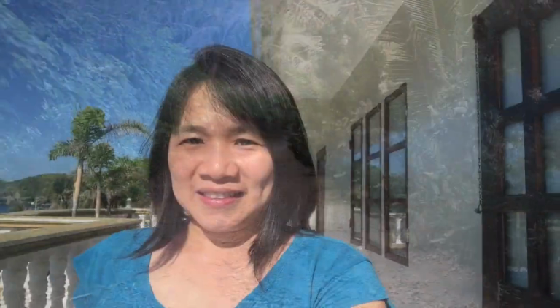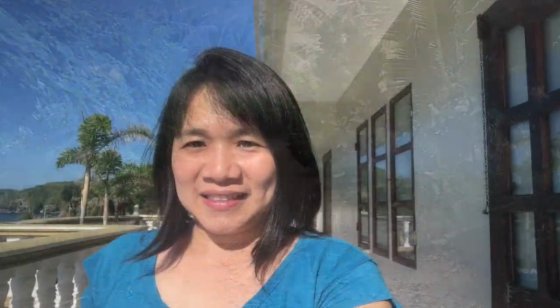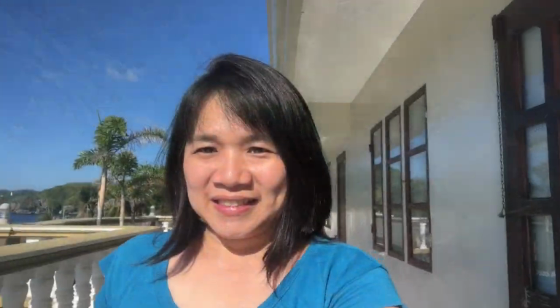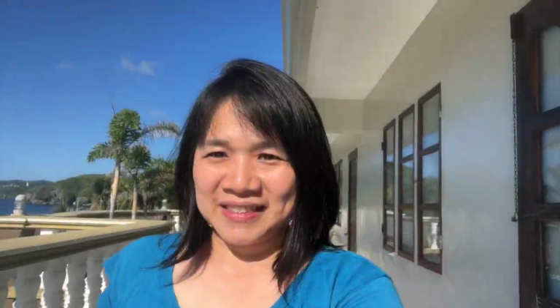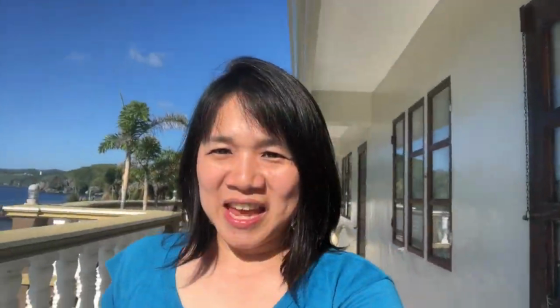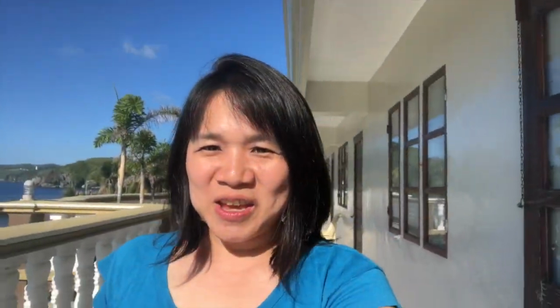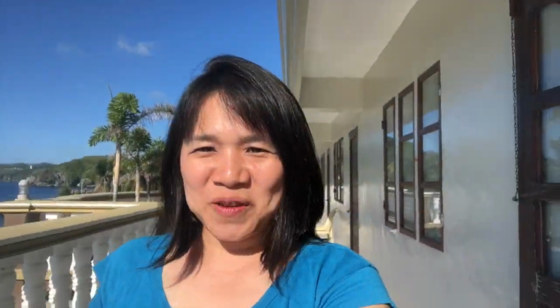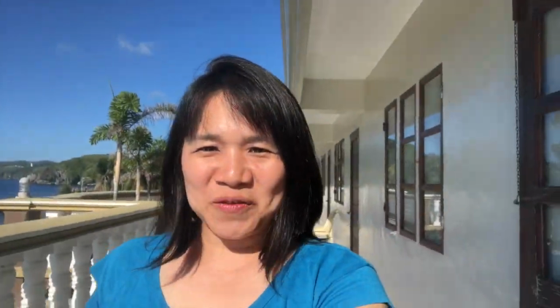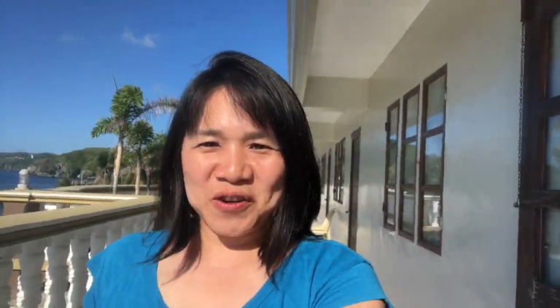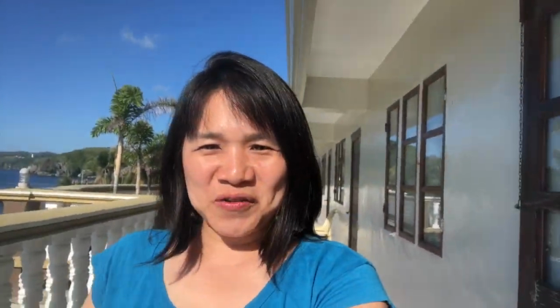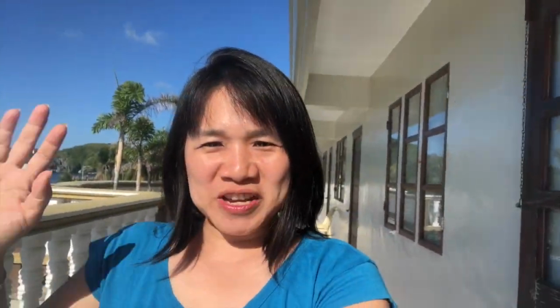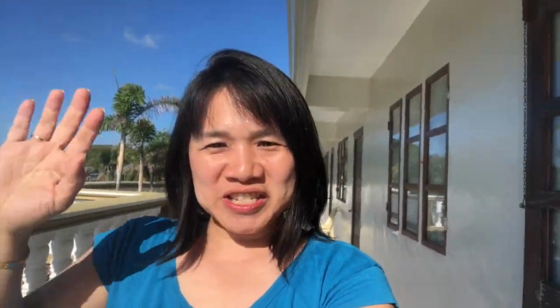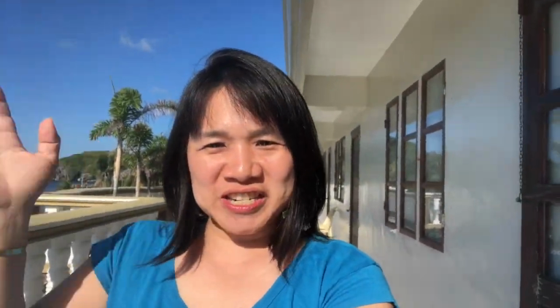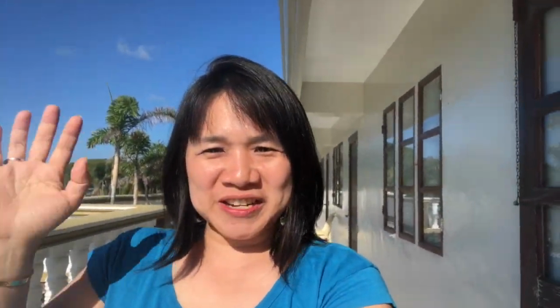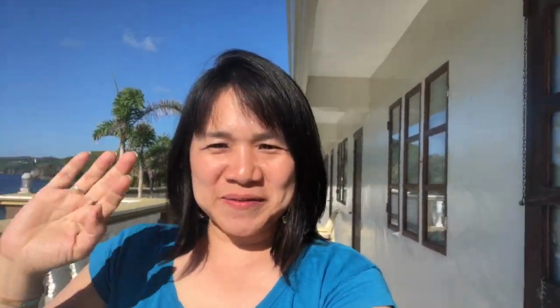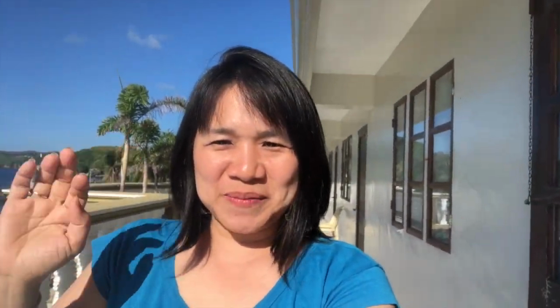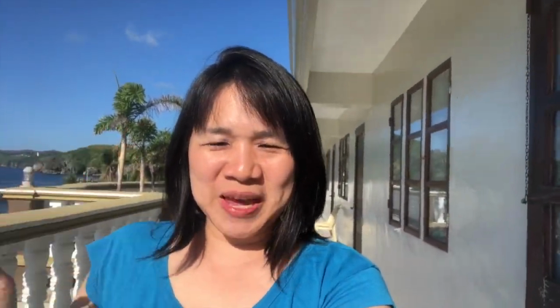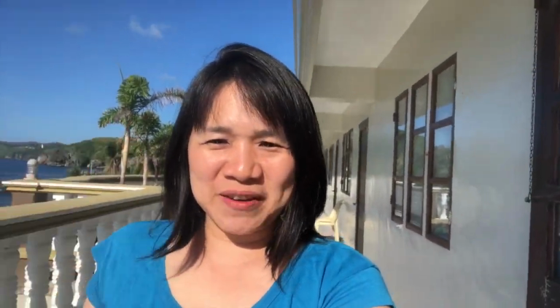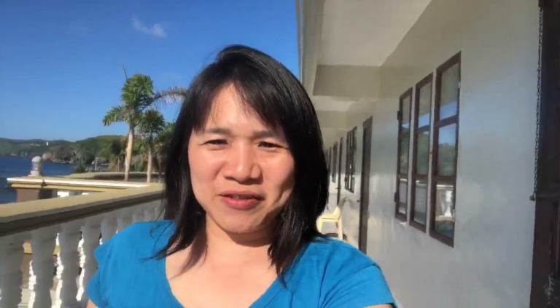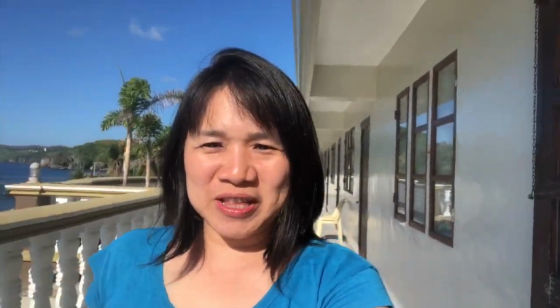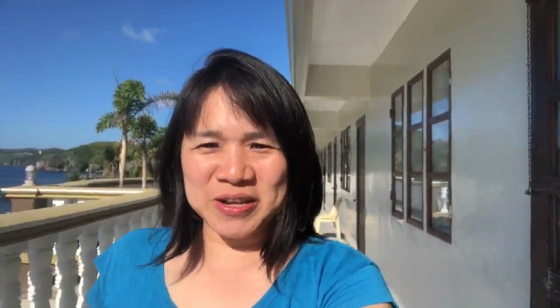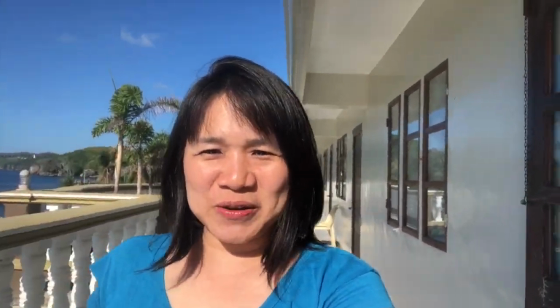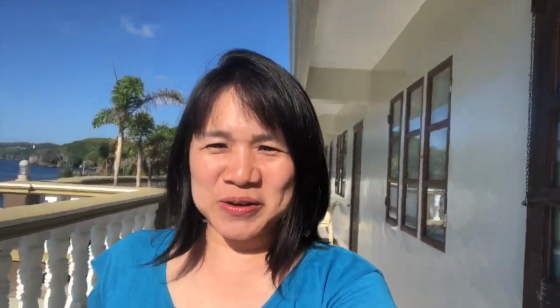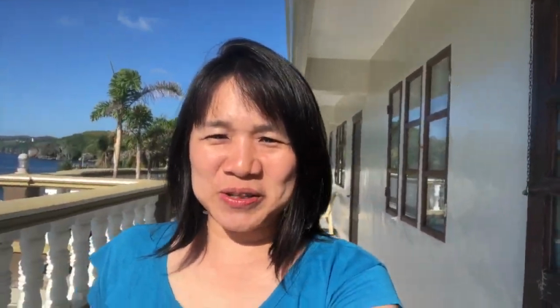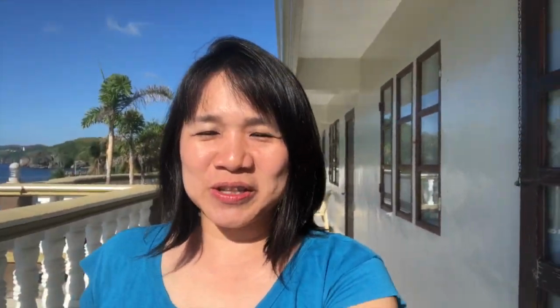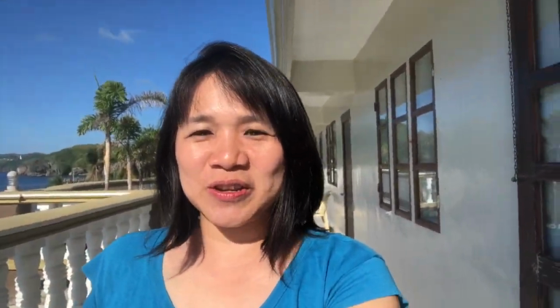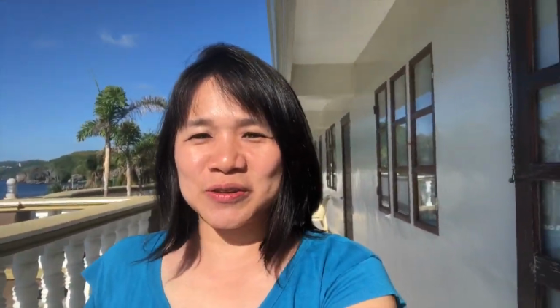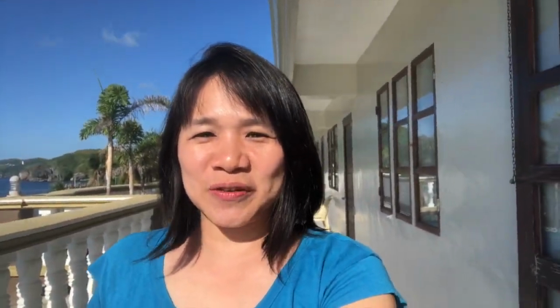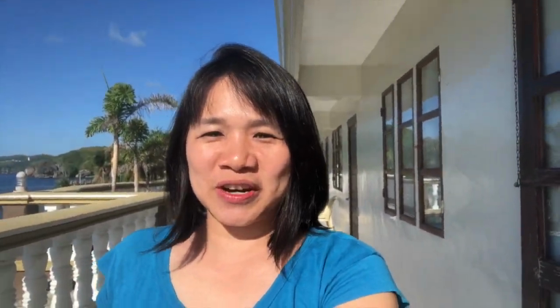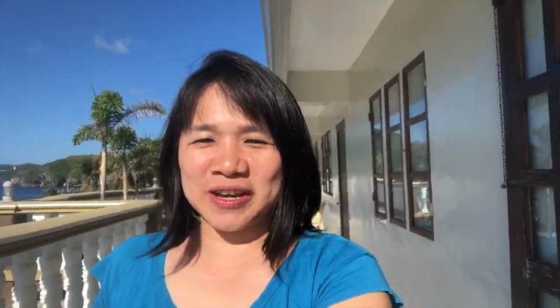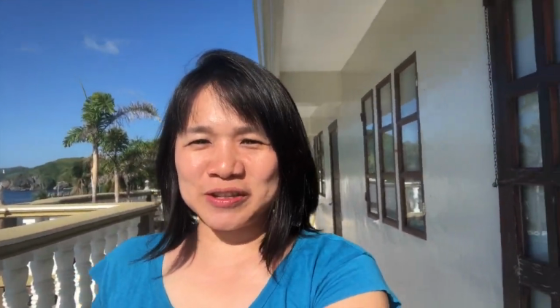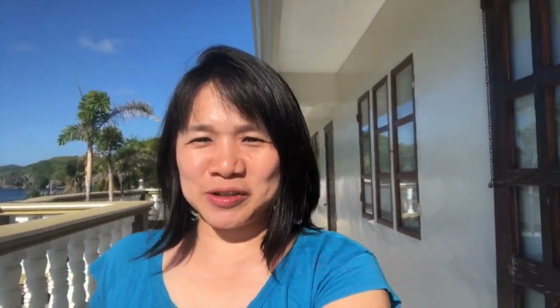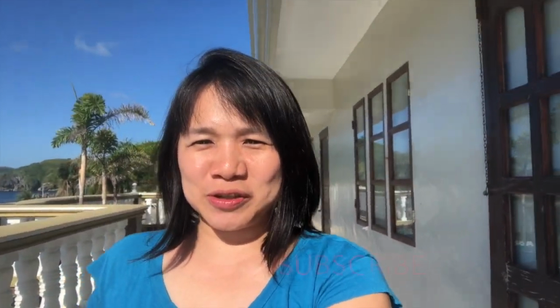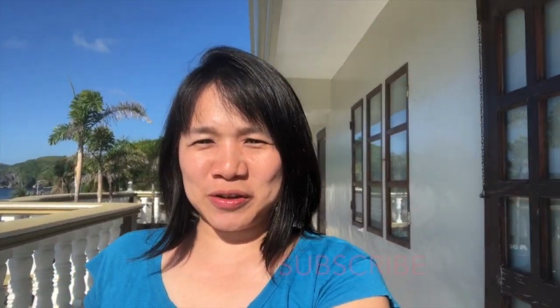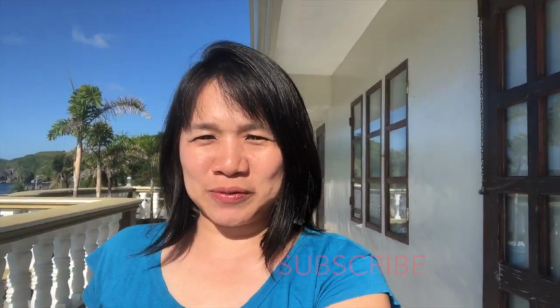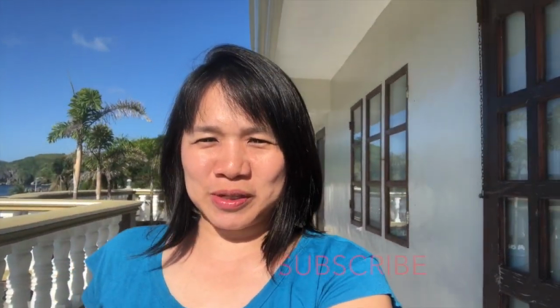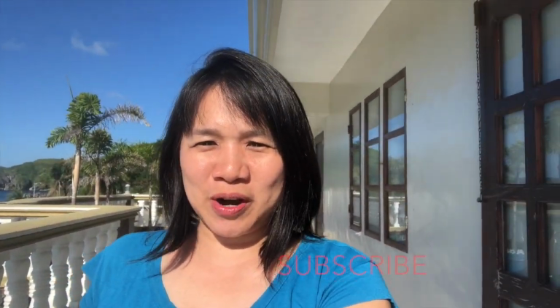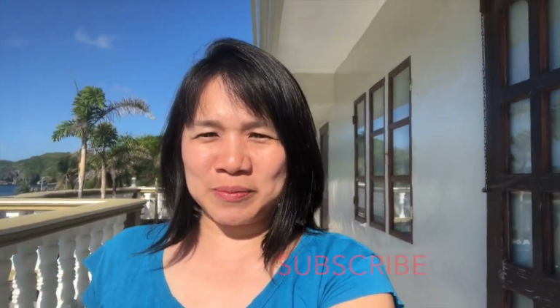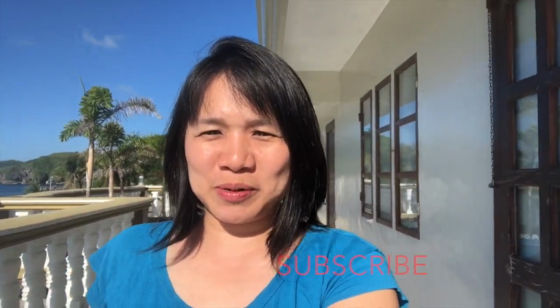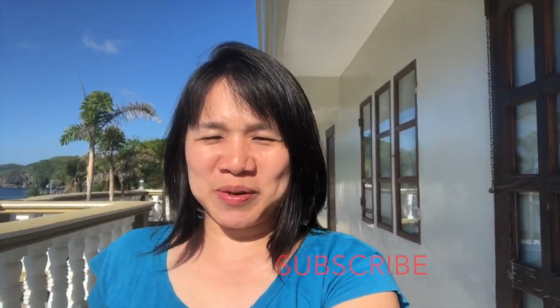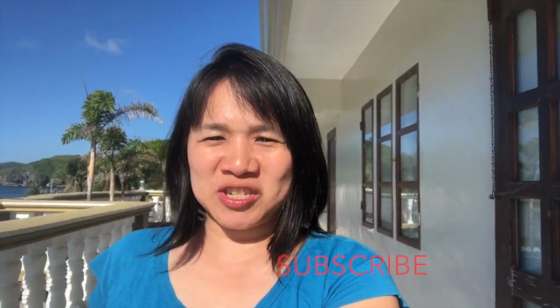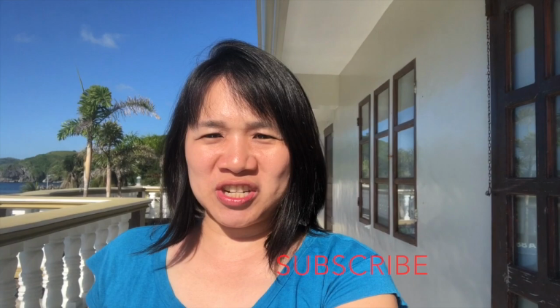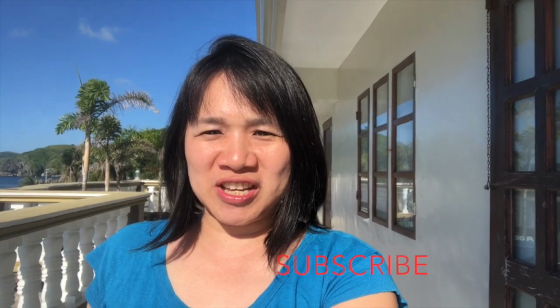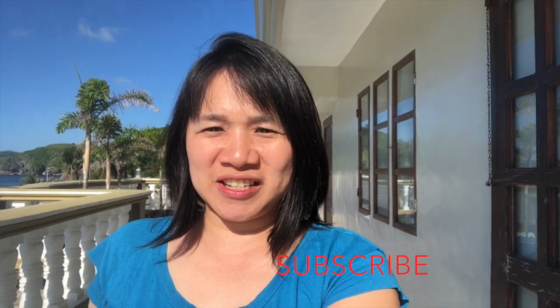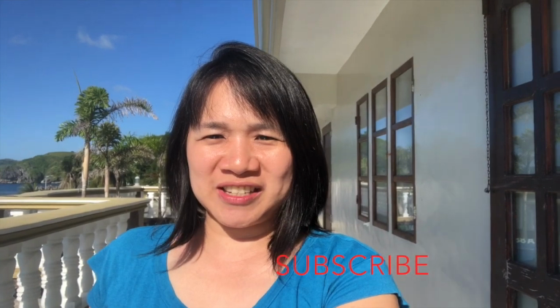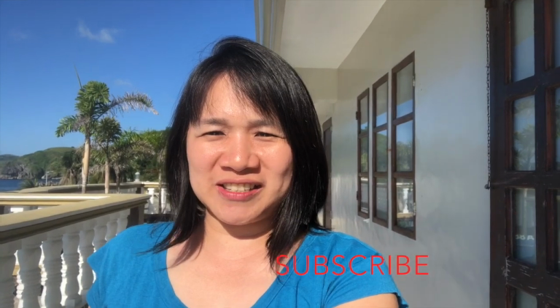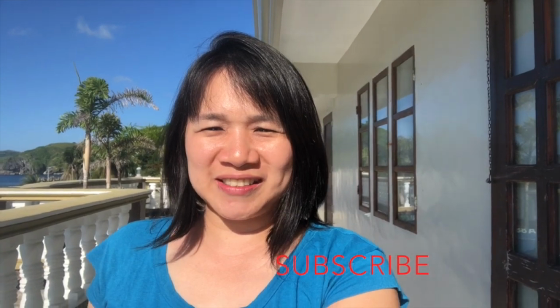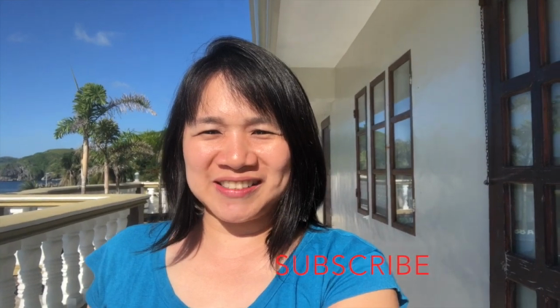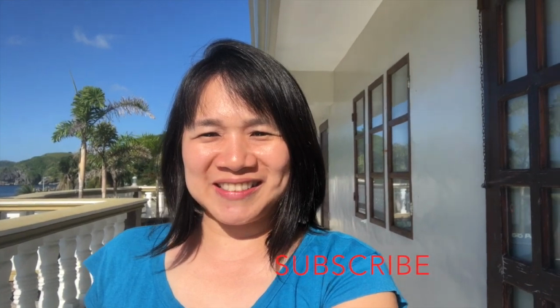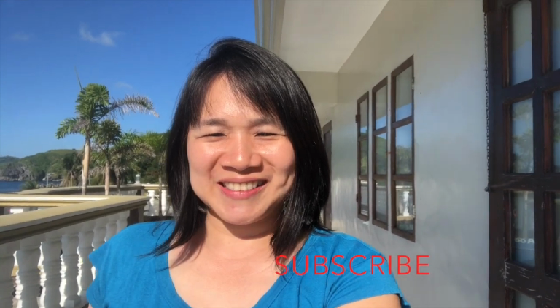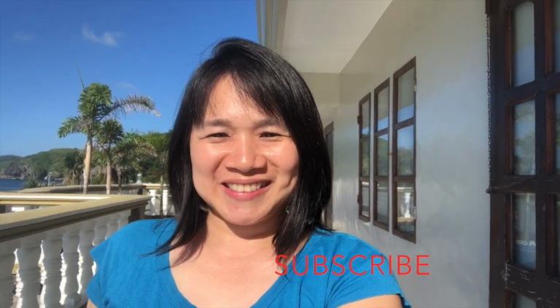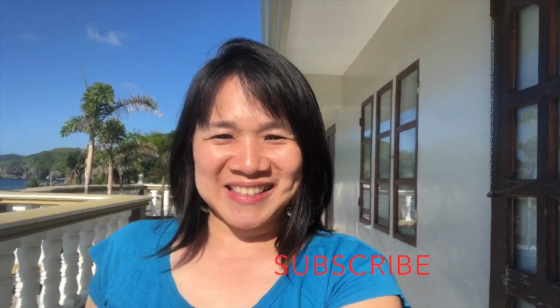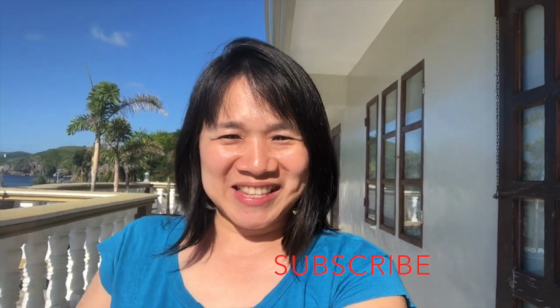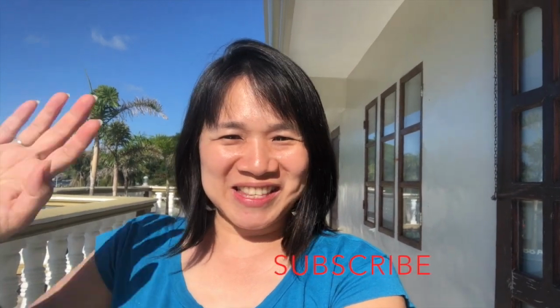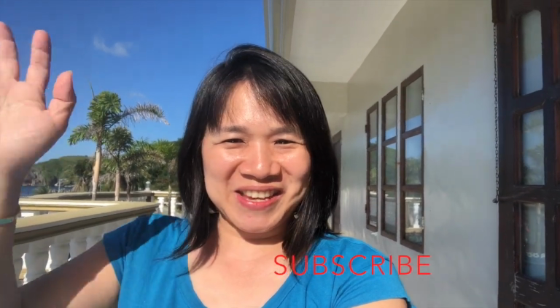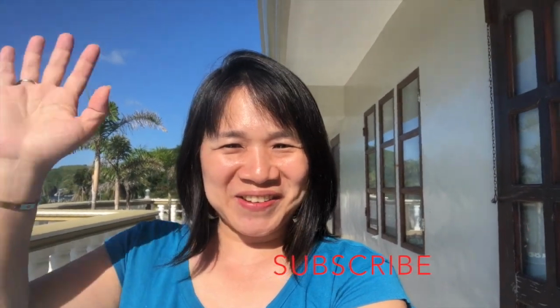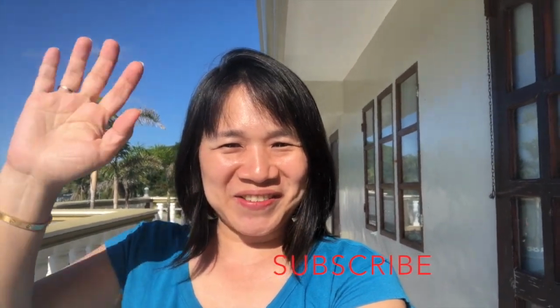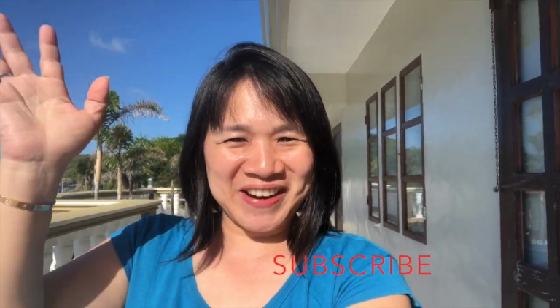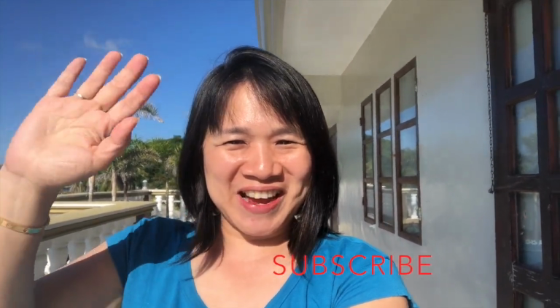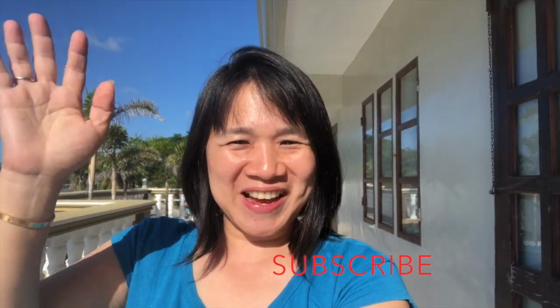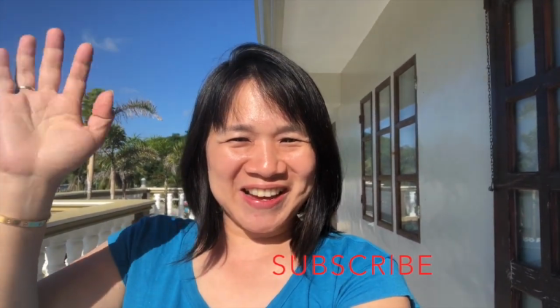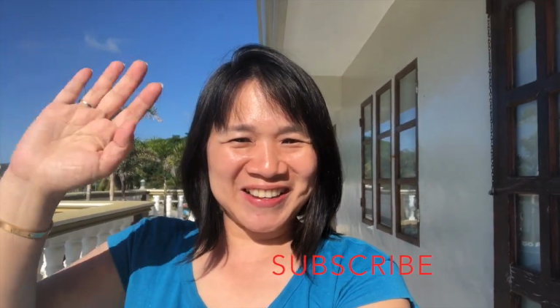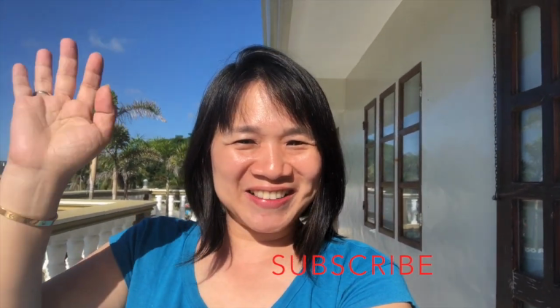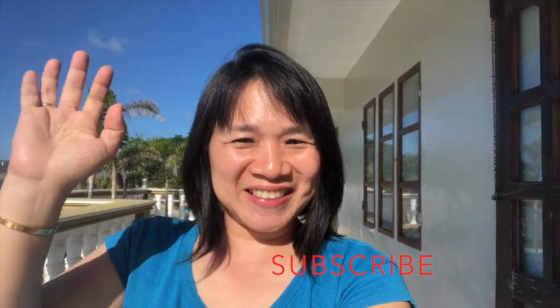Thank you for watching my videos. Don't forget to subscribe to my channel. See you around!